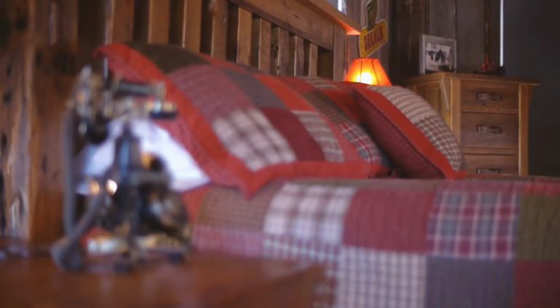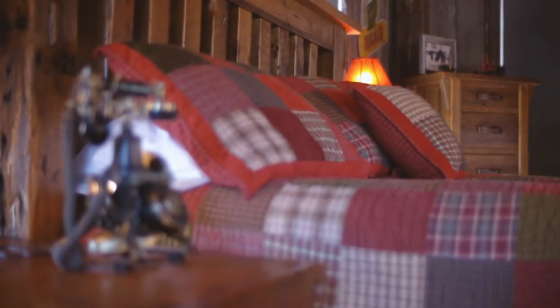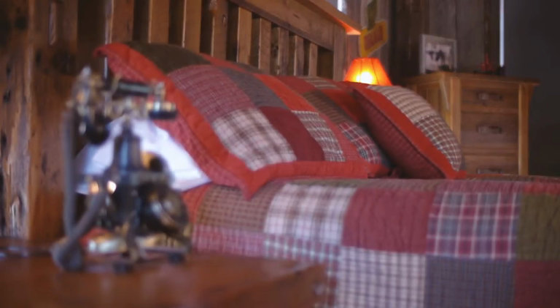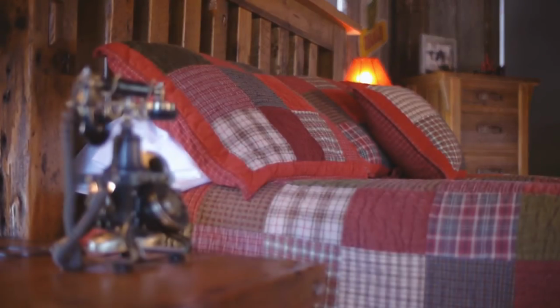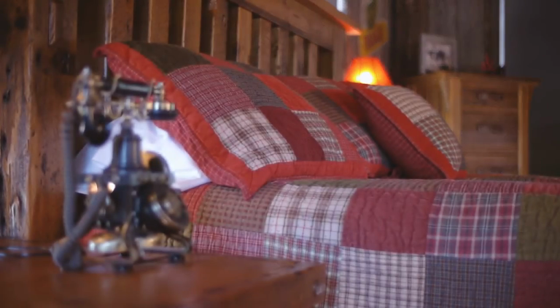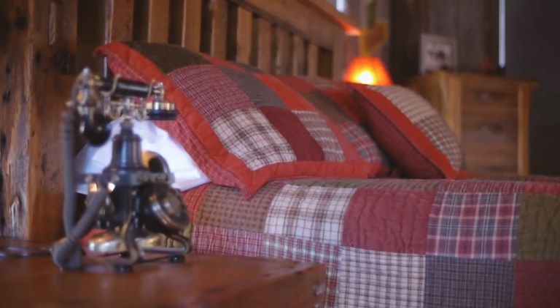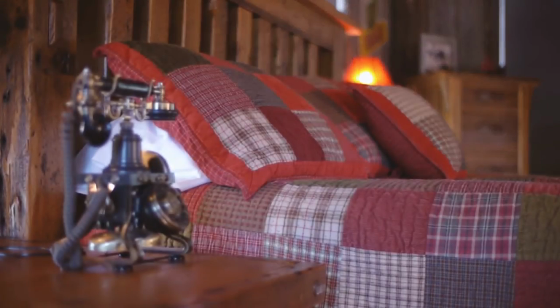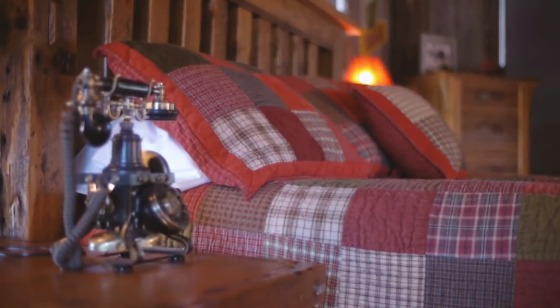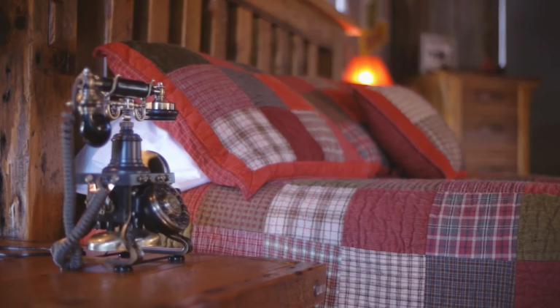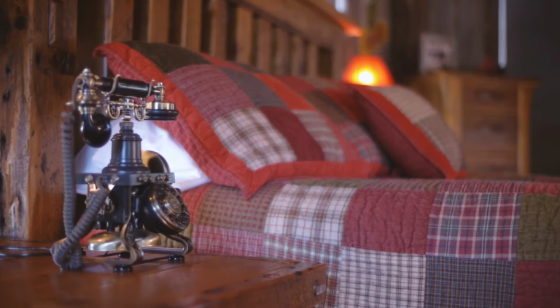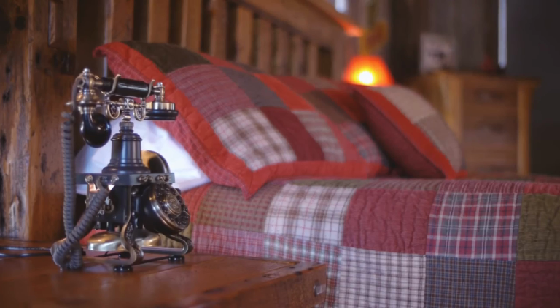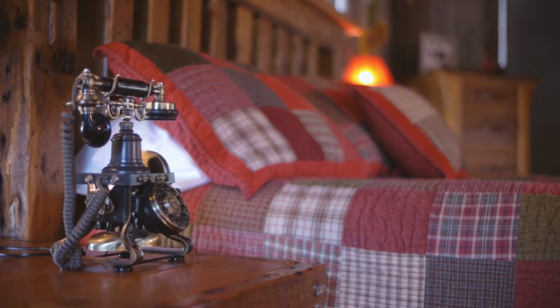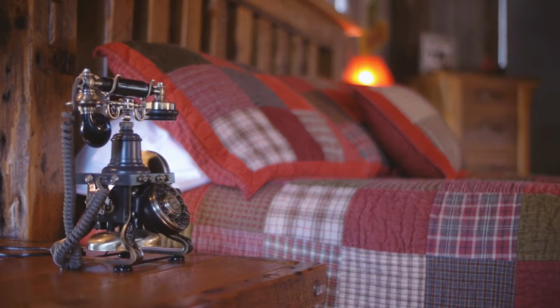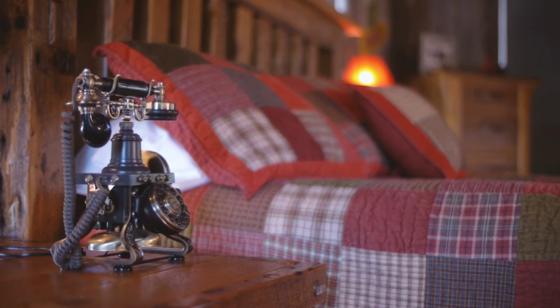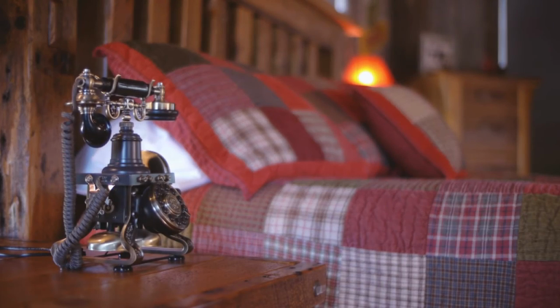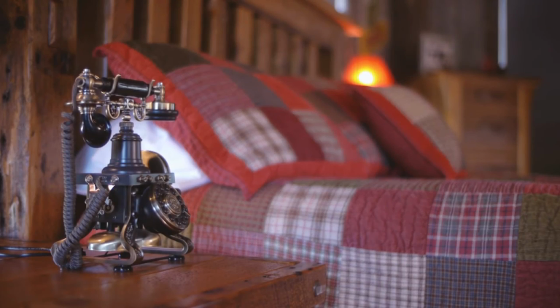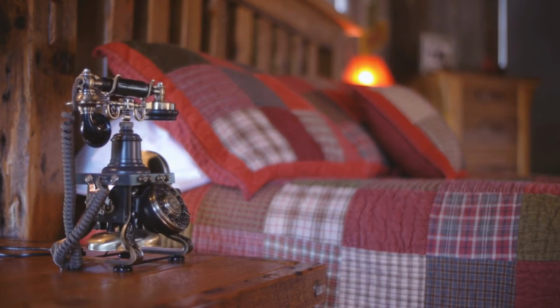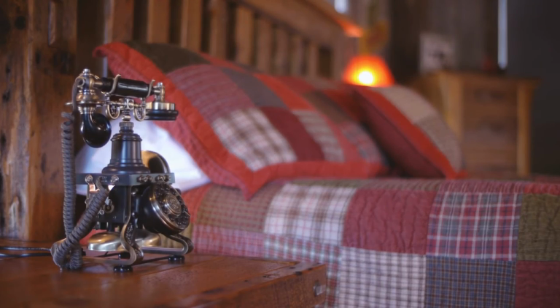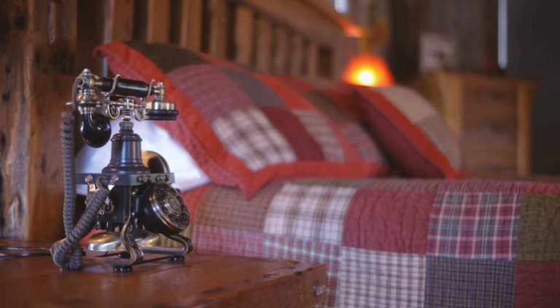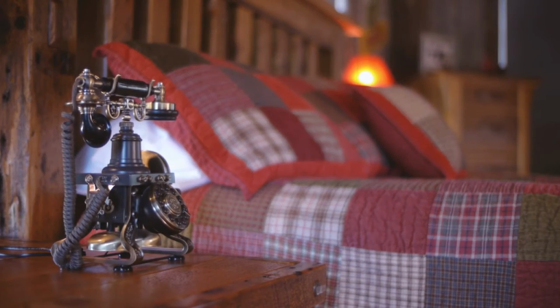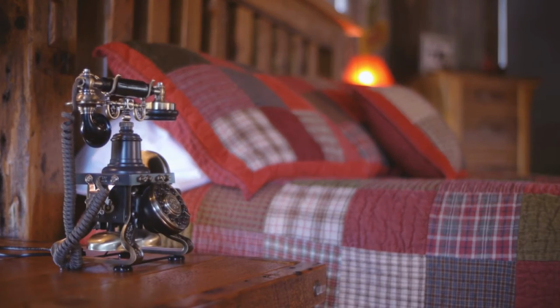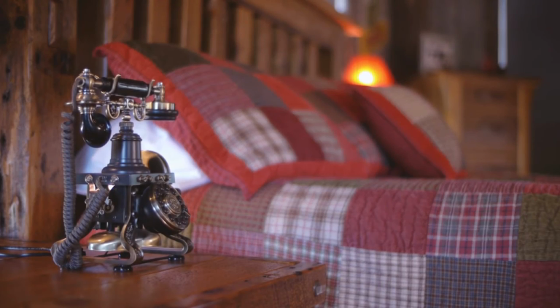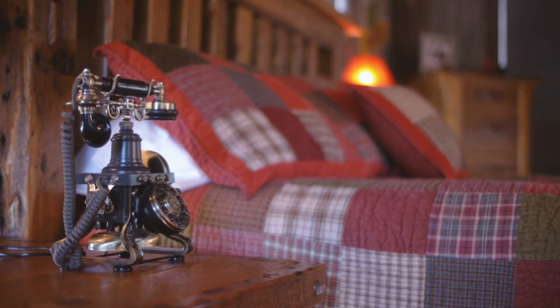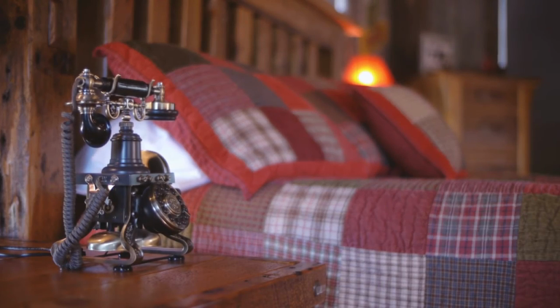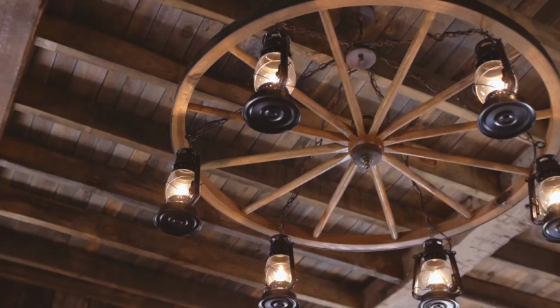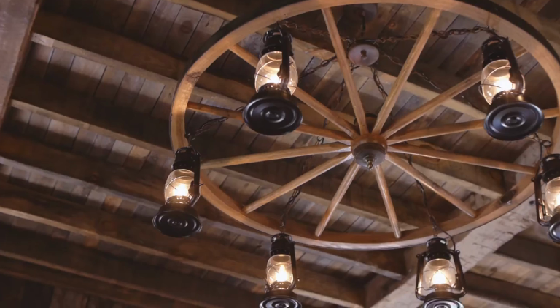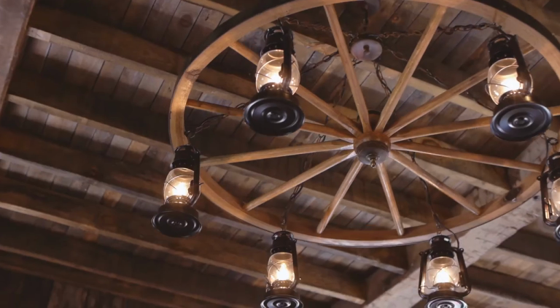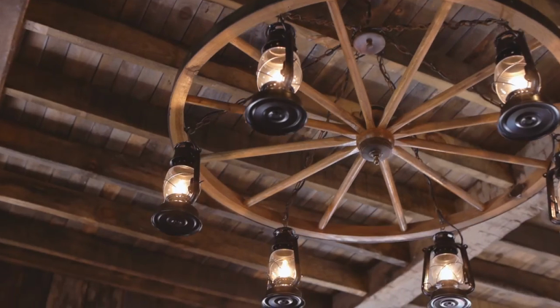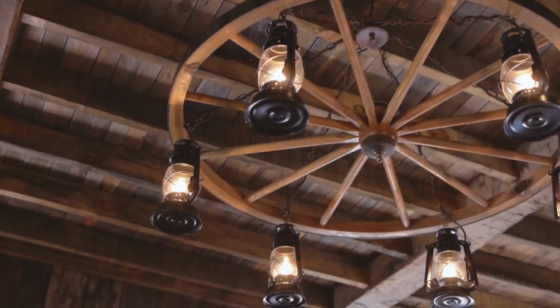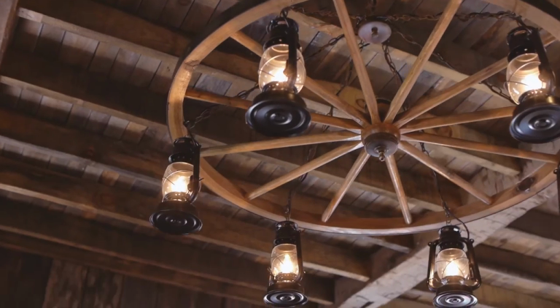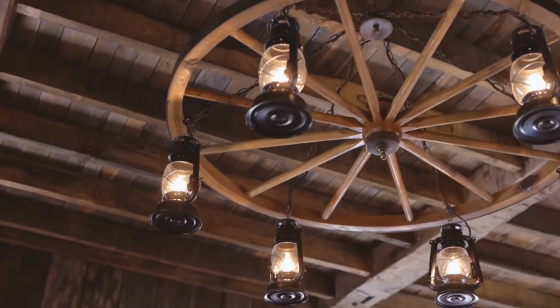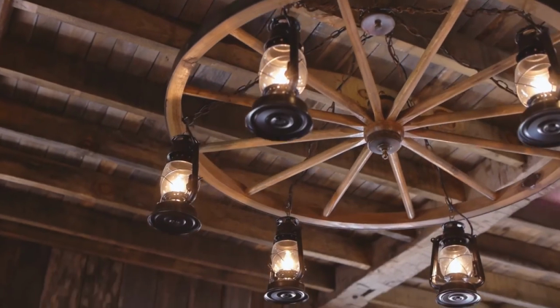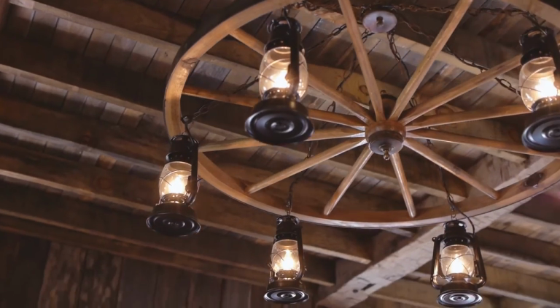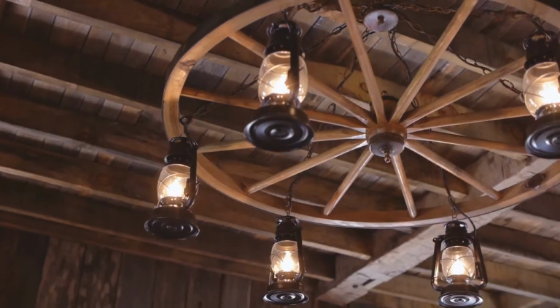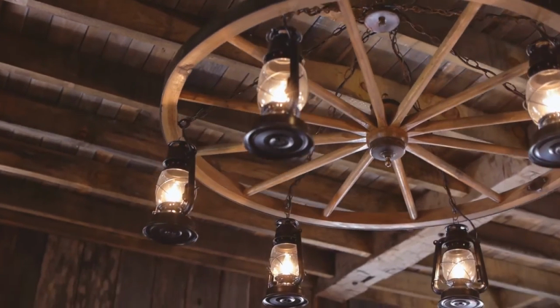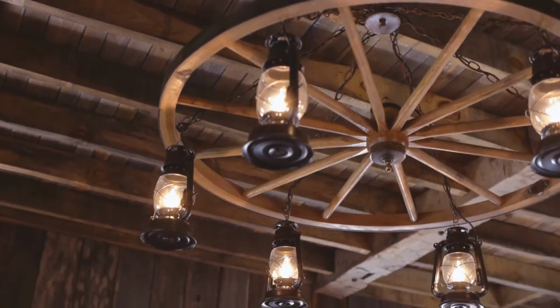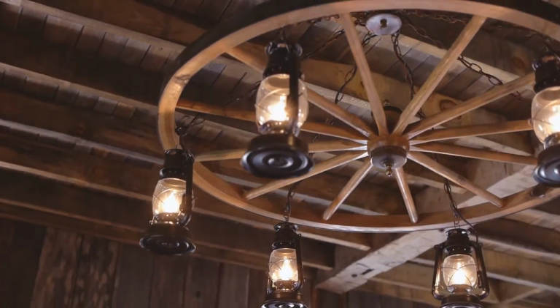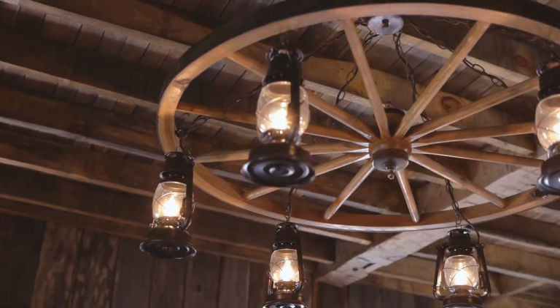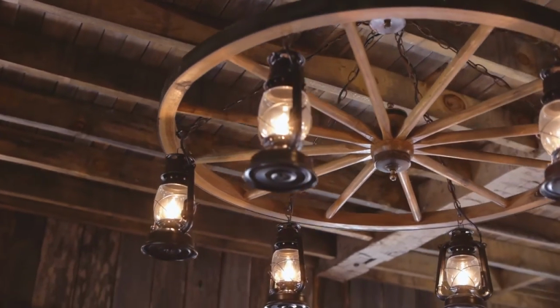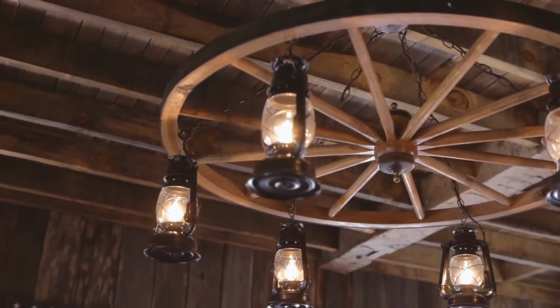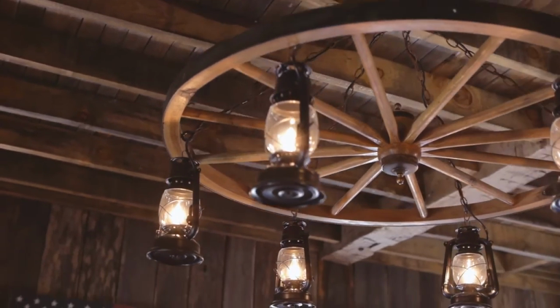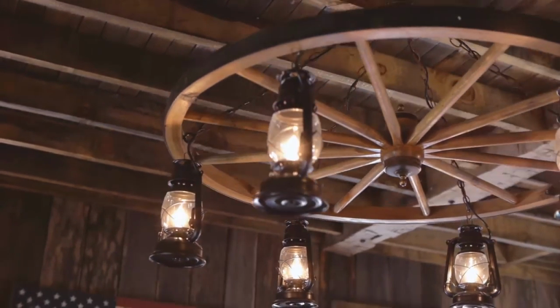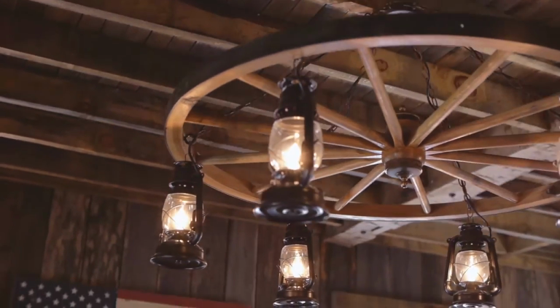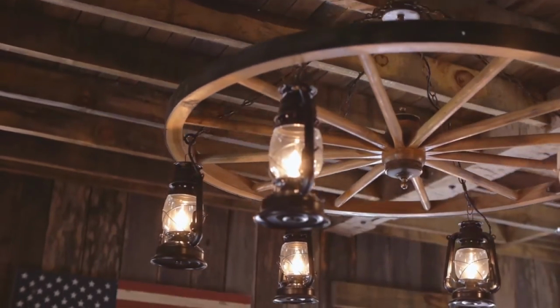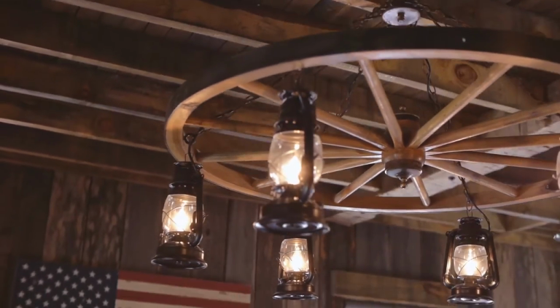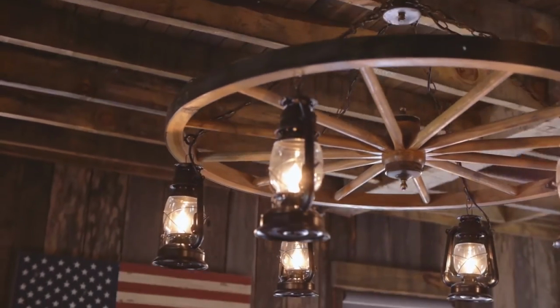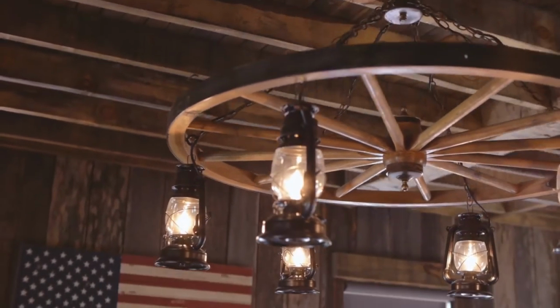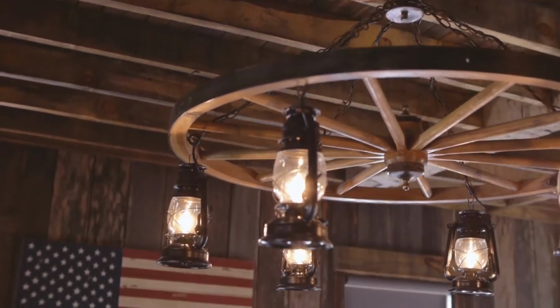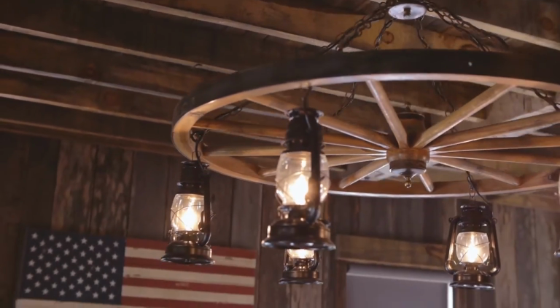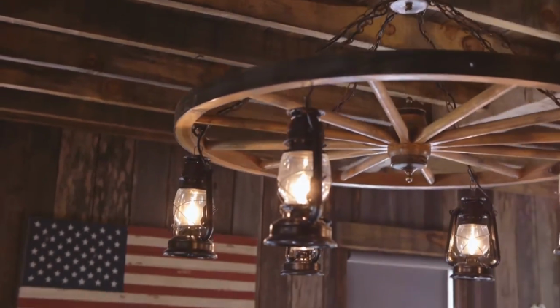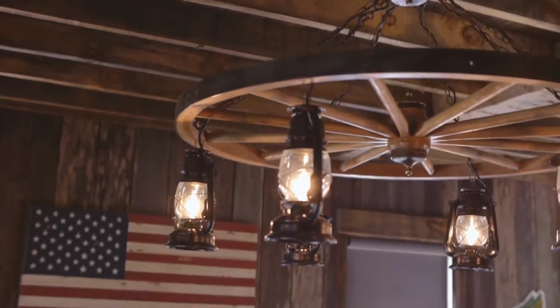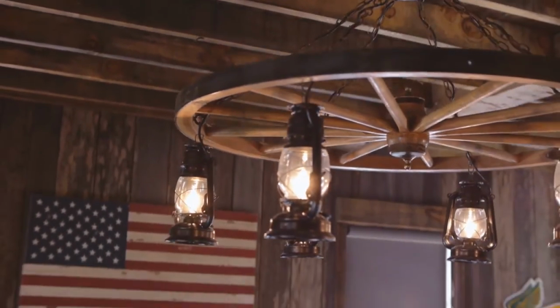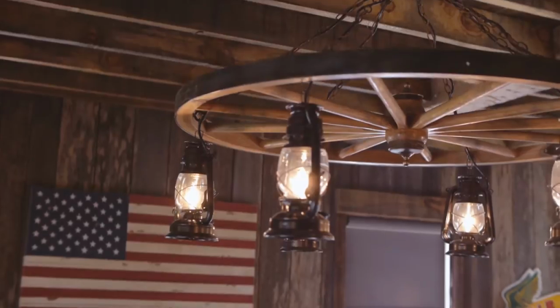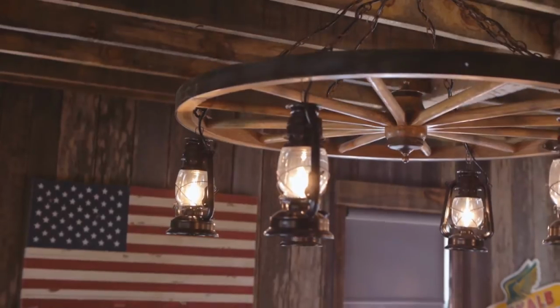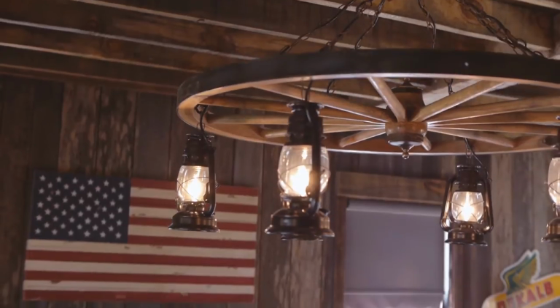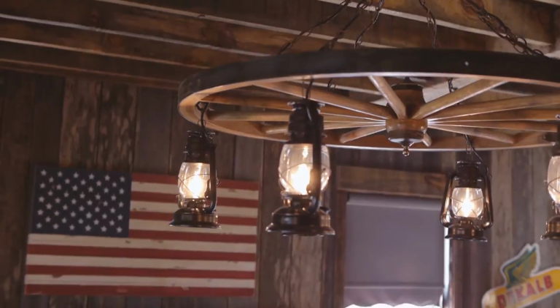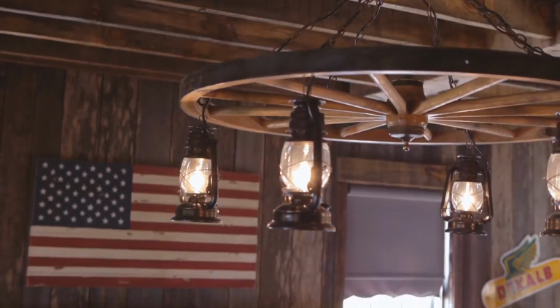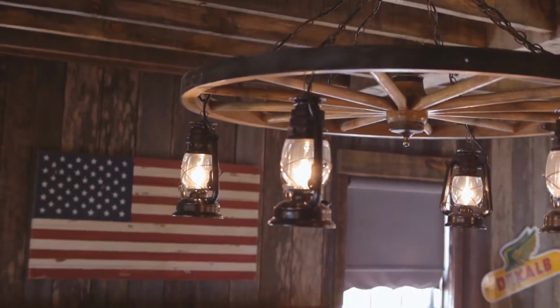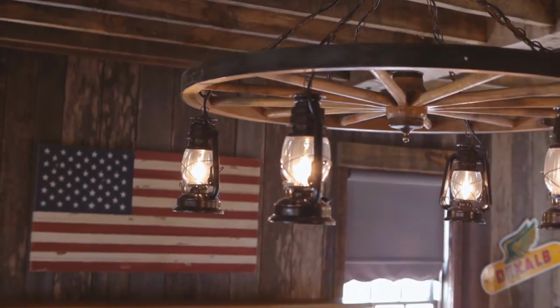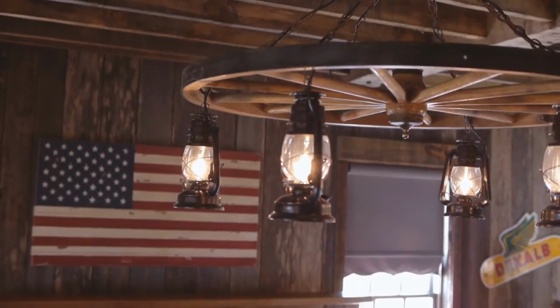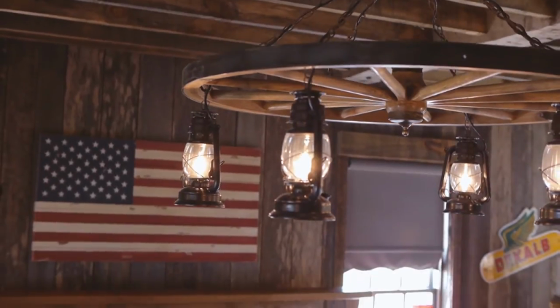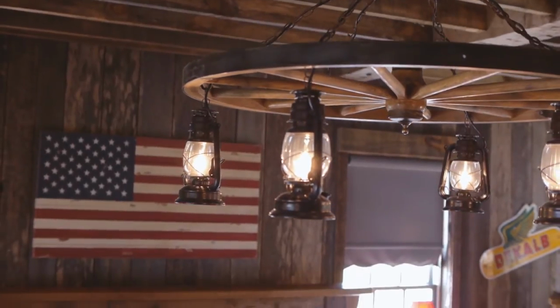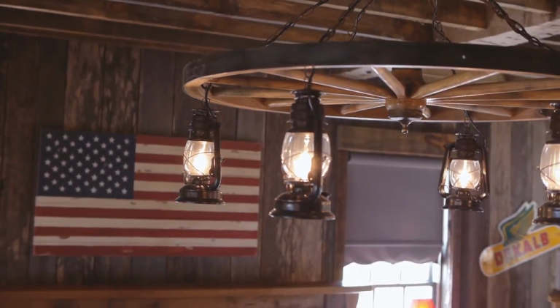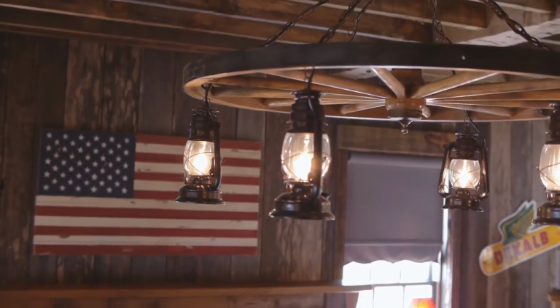This cozy retreat, decorated and furnished with reclaimed rustic barnwood, is sure to warm your soul.